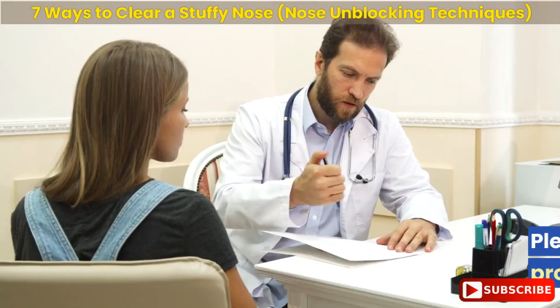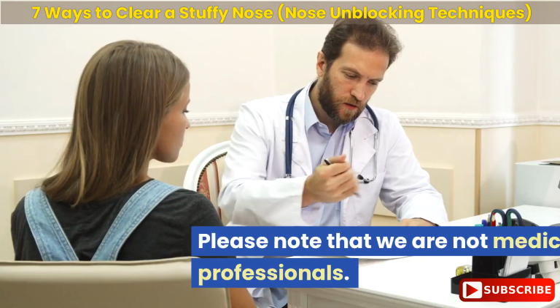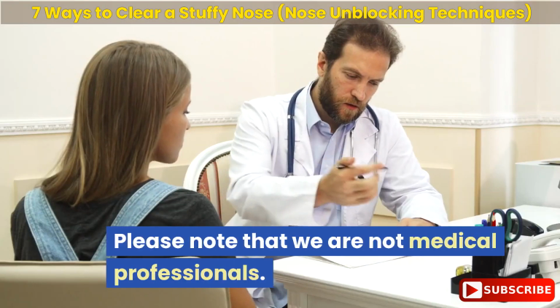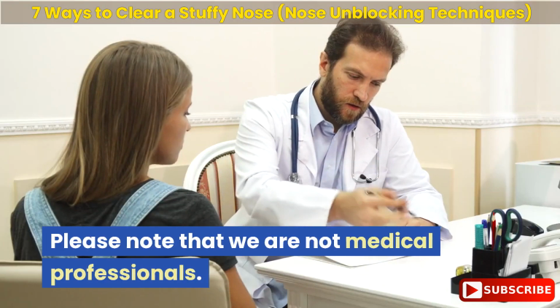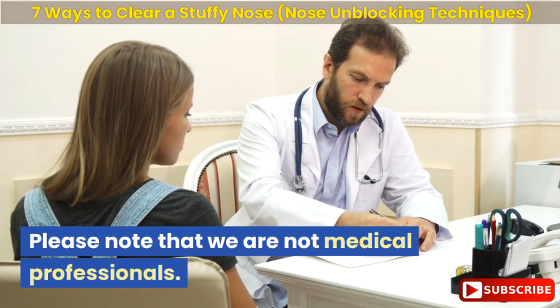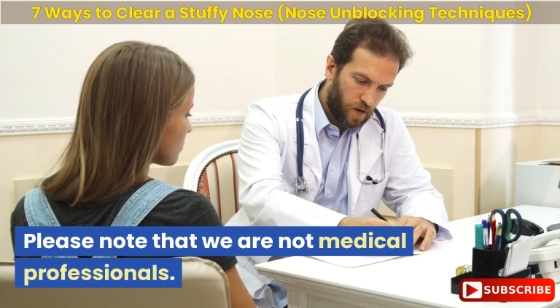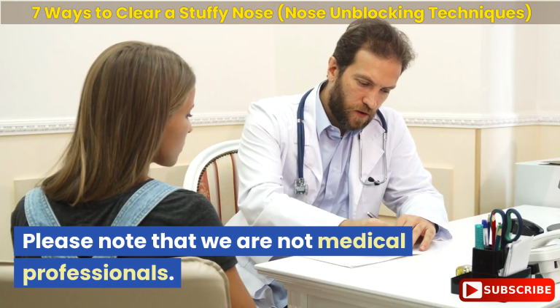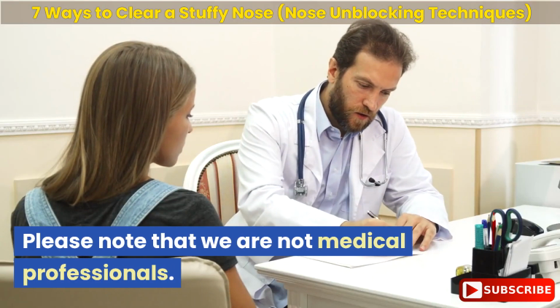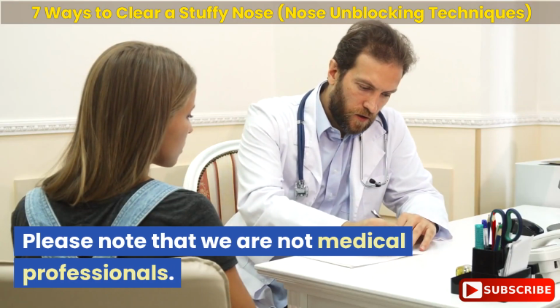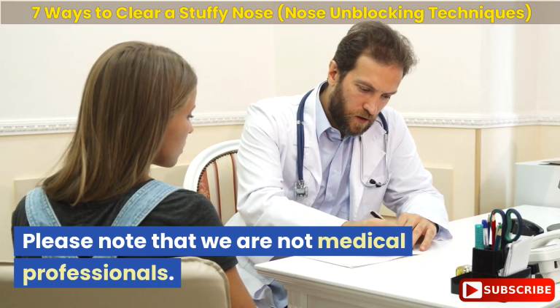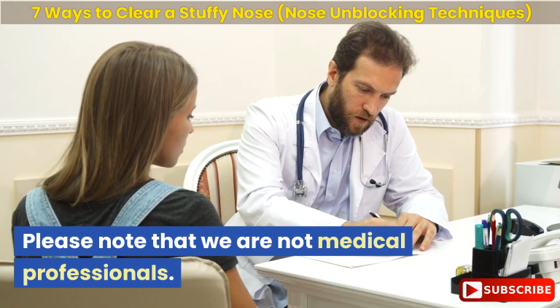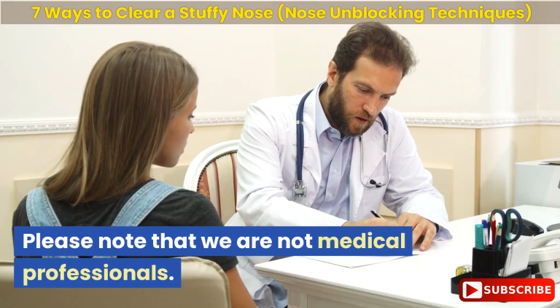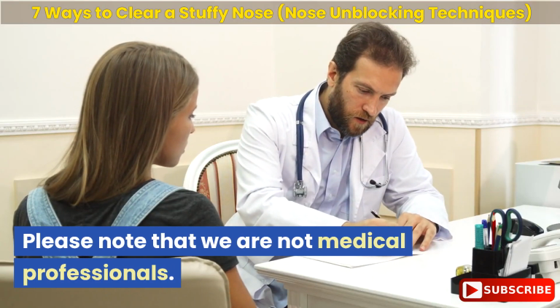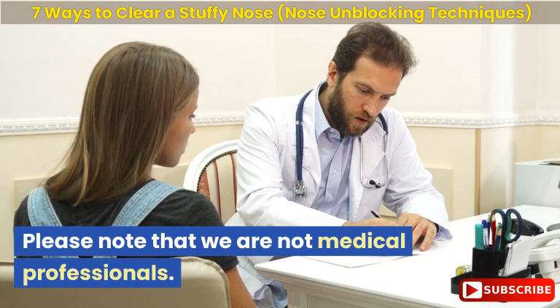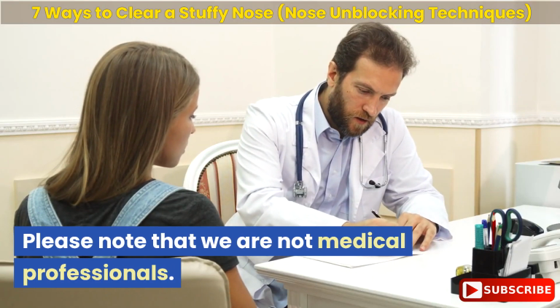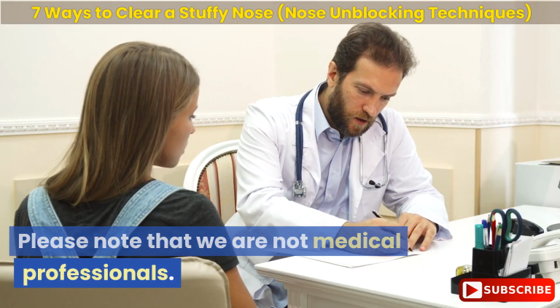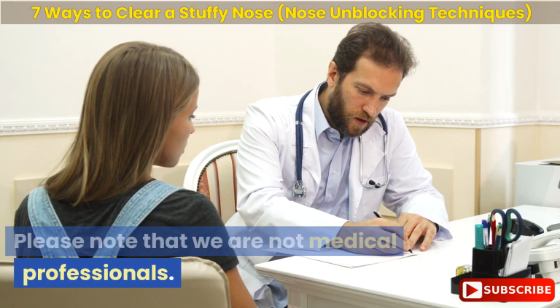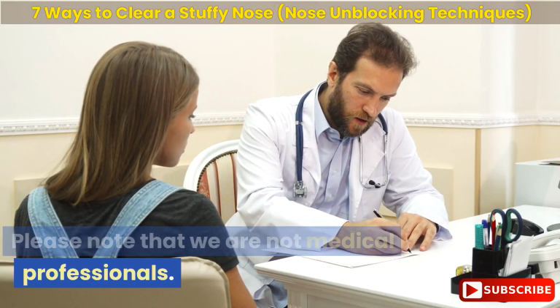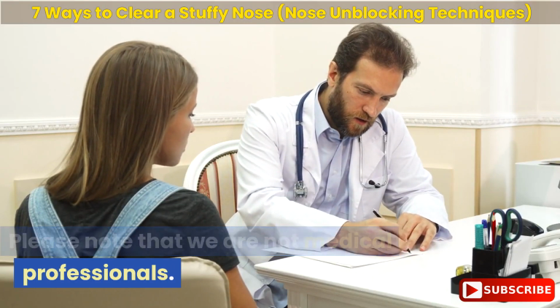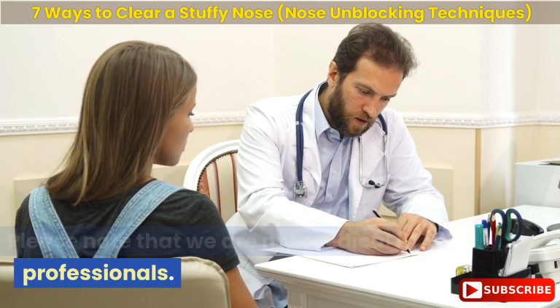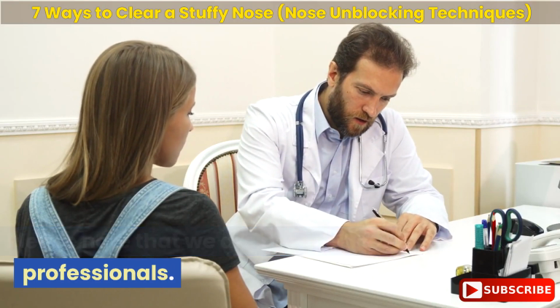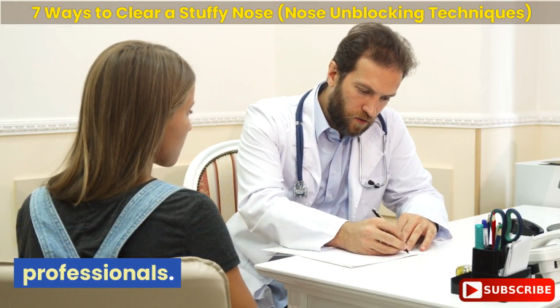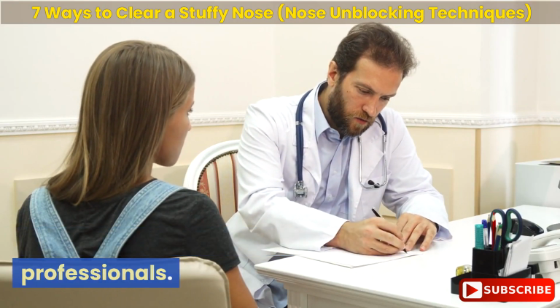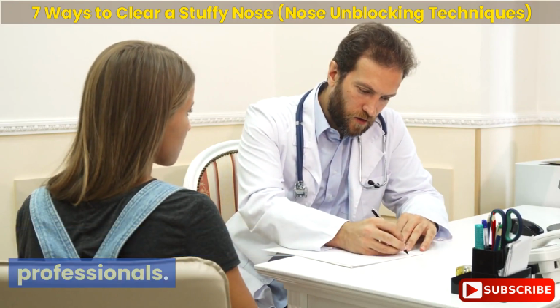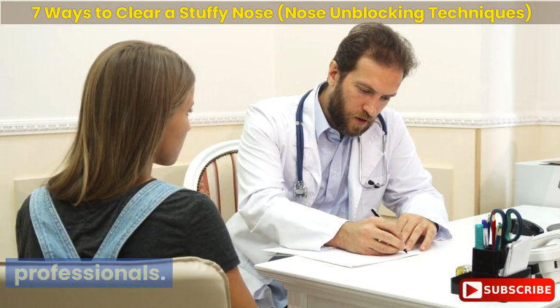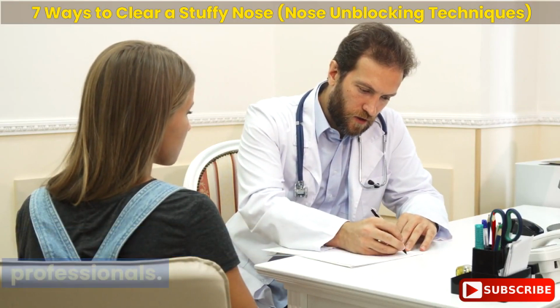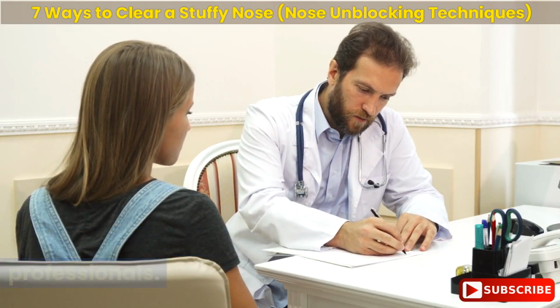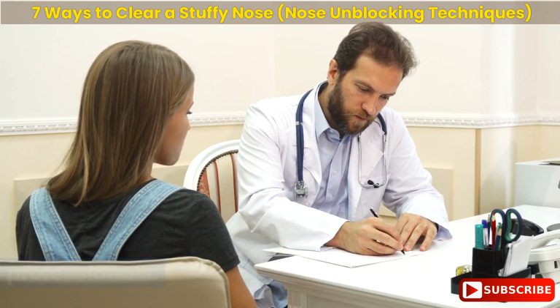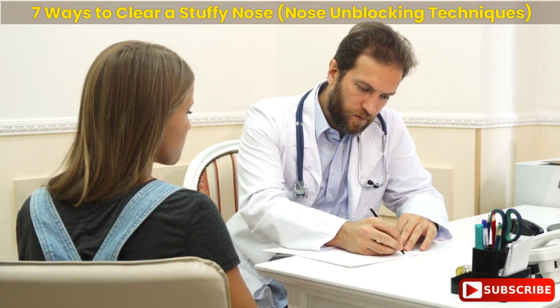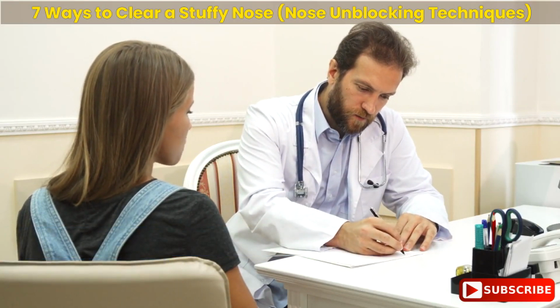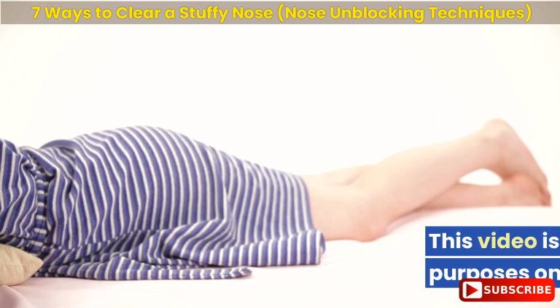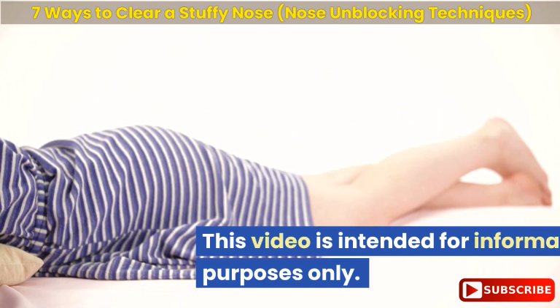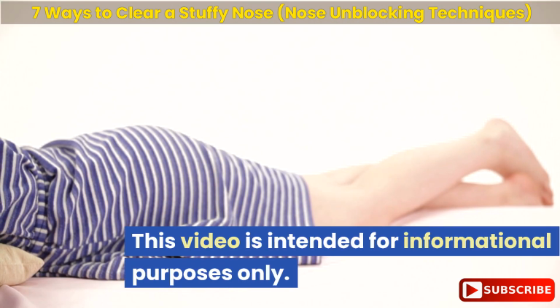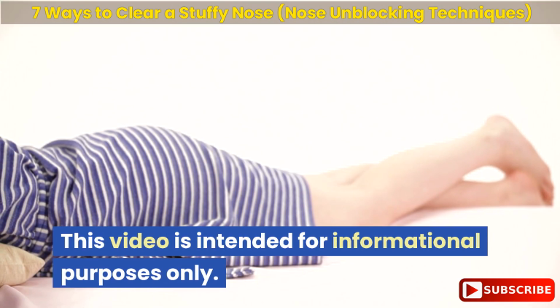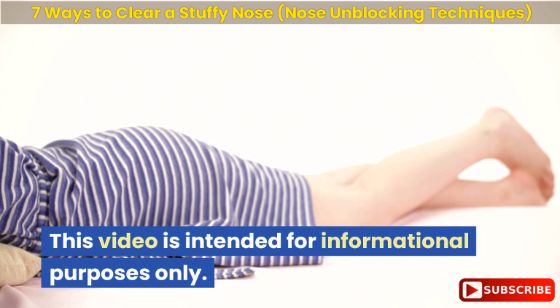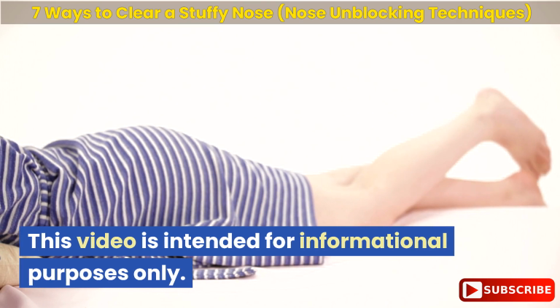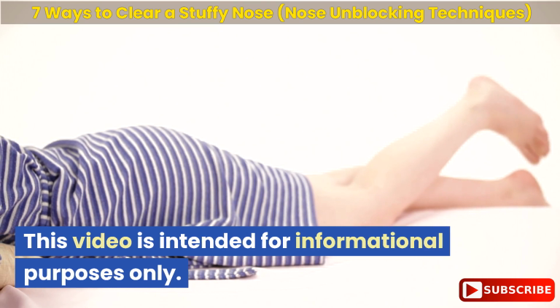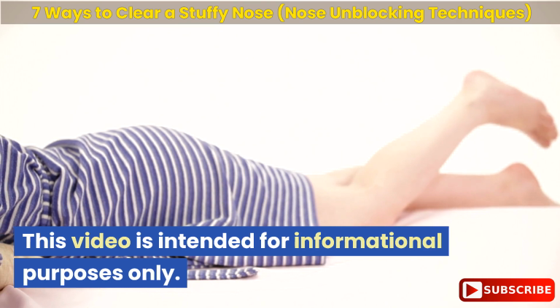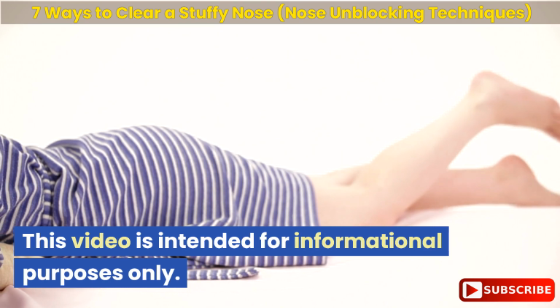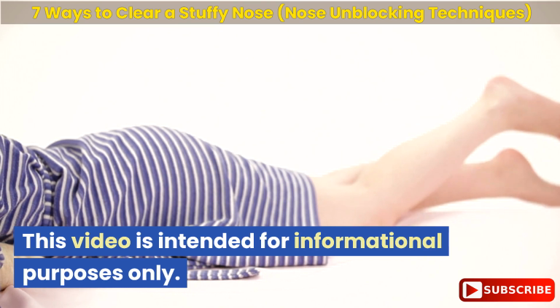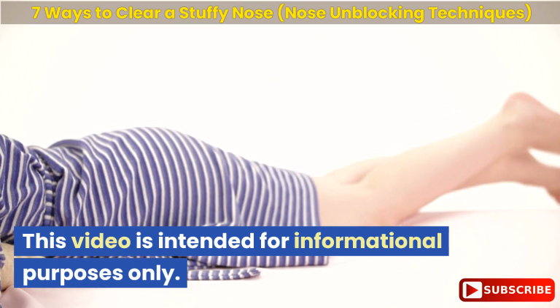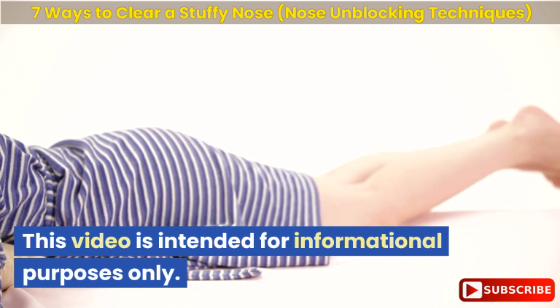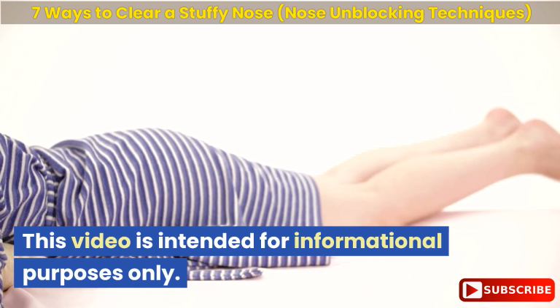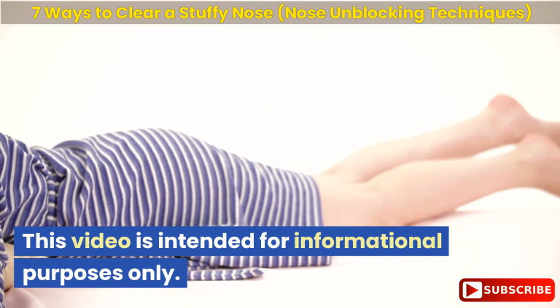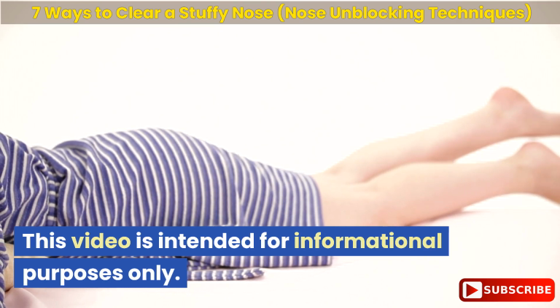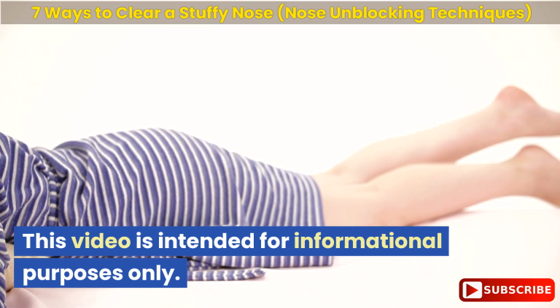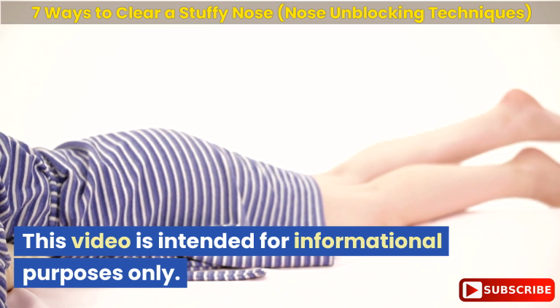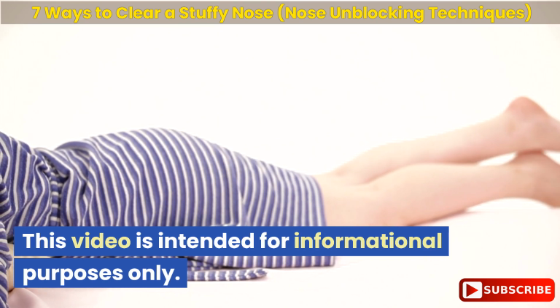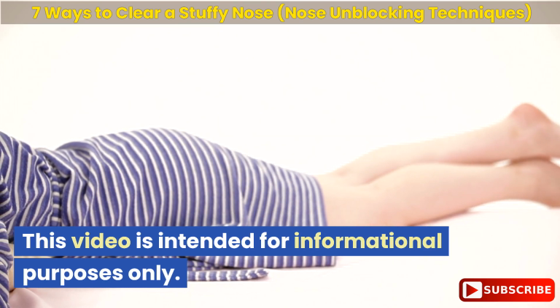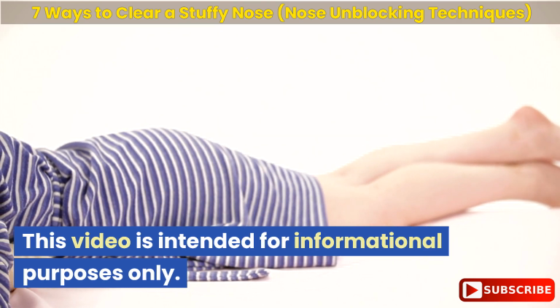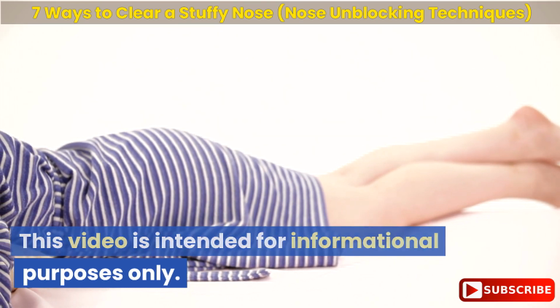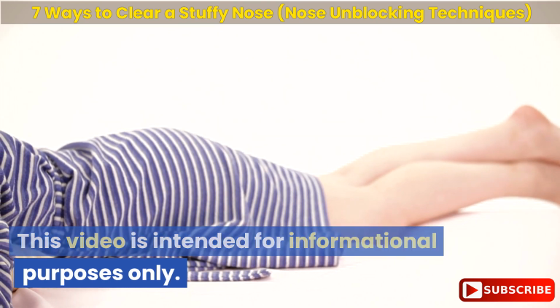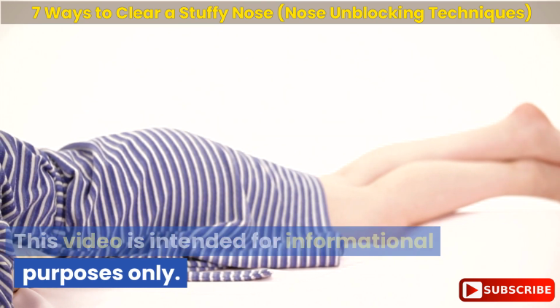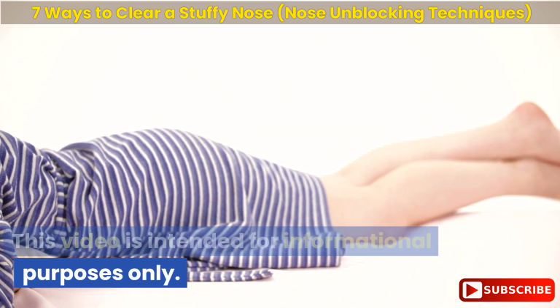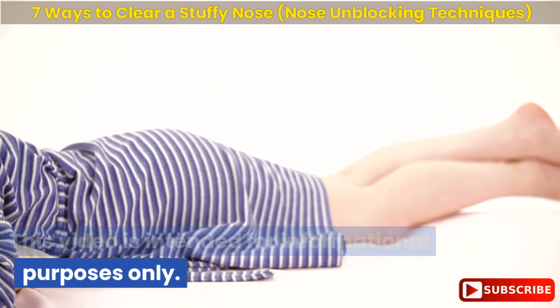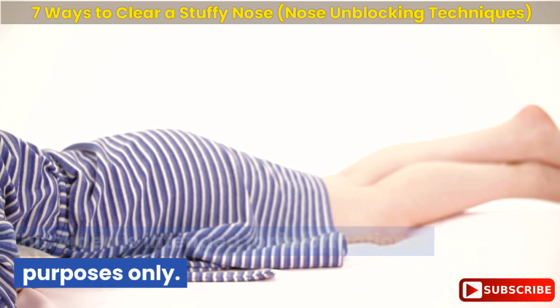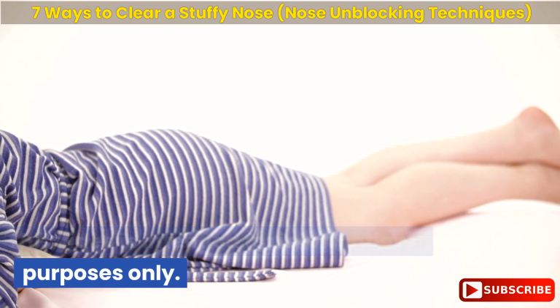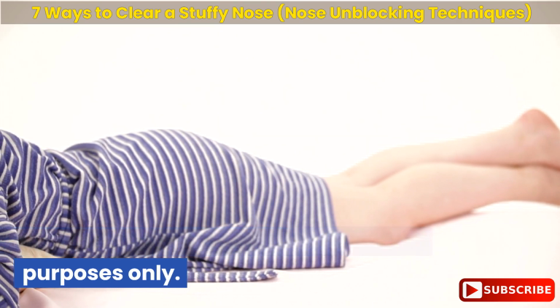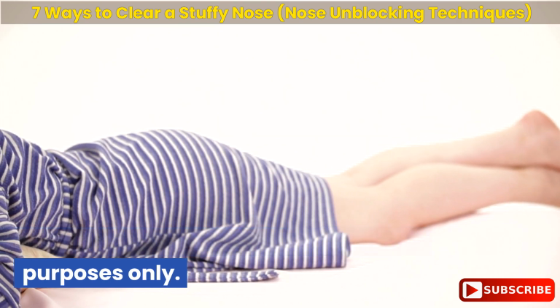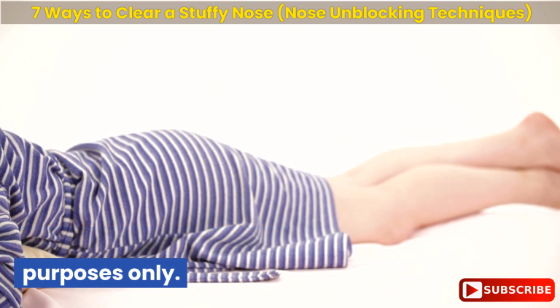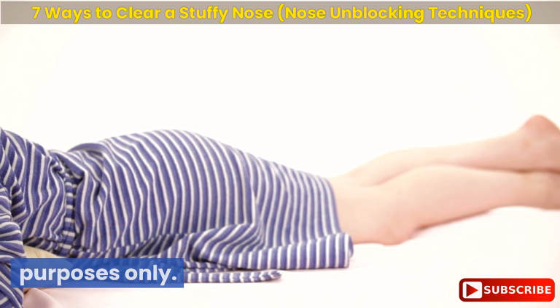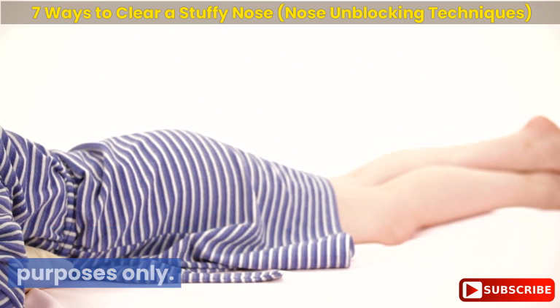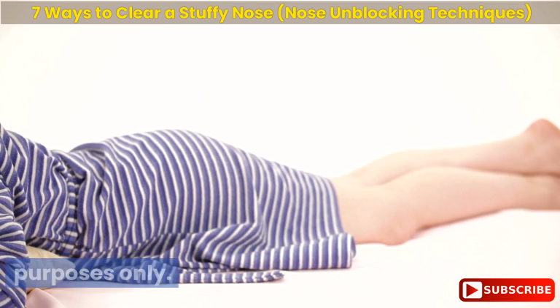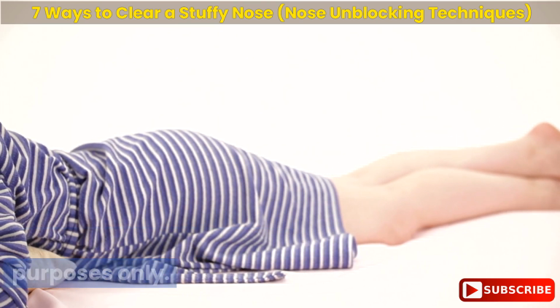Please note that we are not medical professionals. This video is intended for informational purposes only.